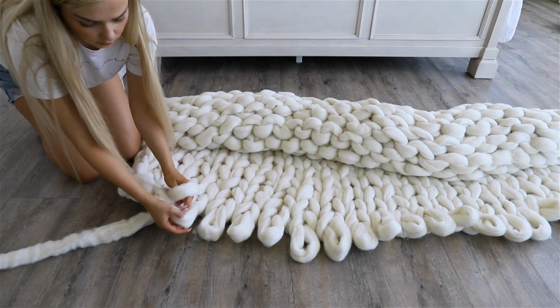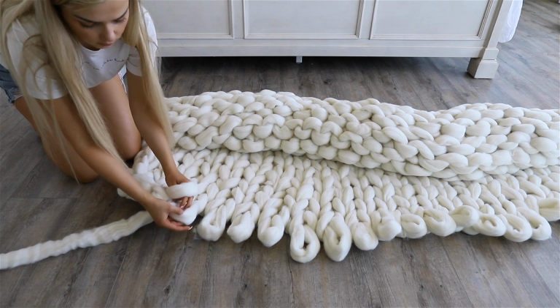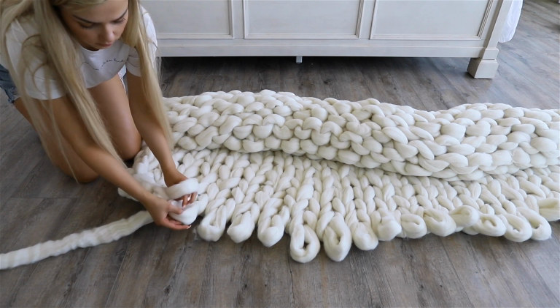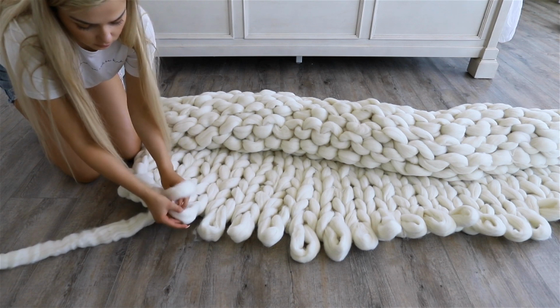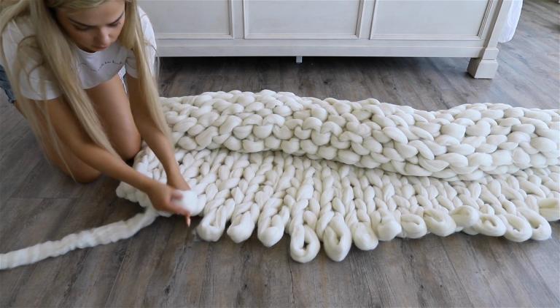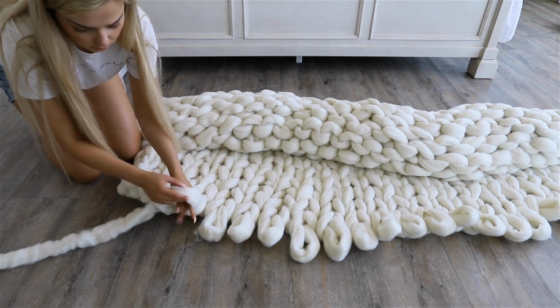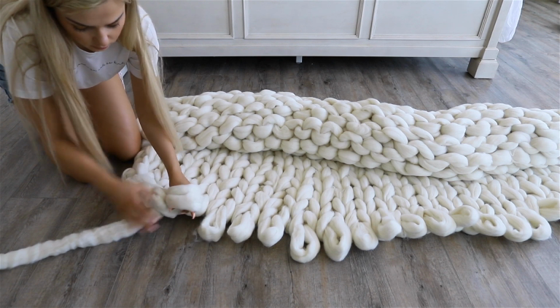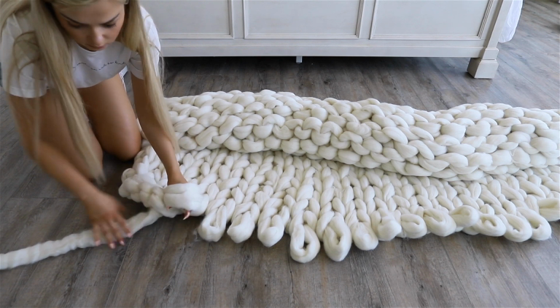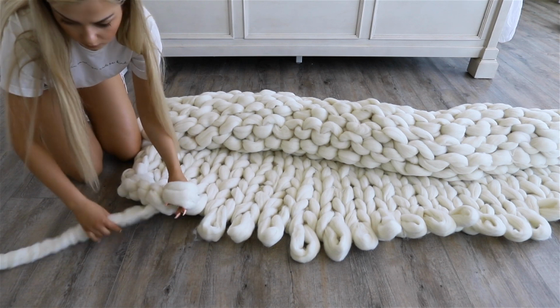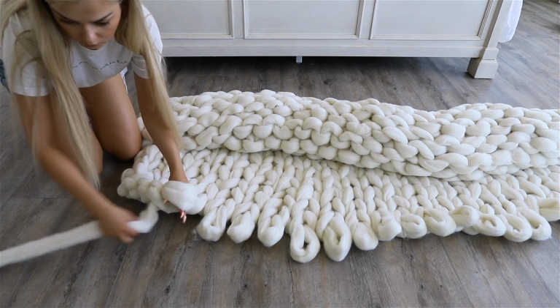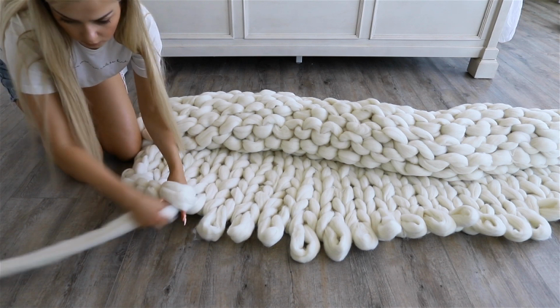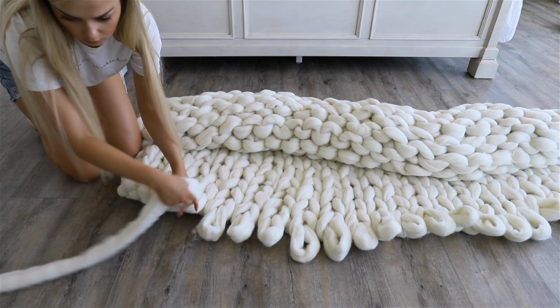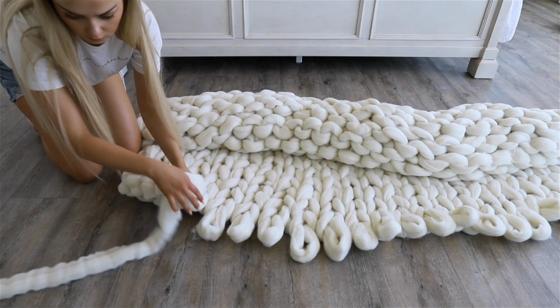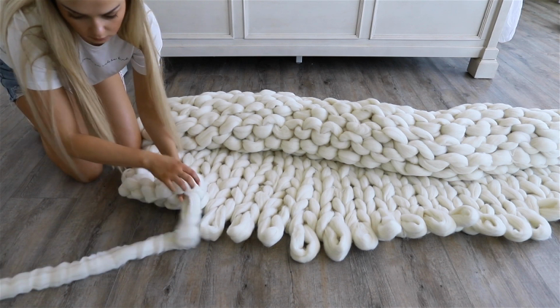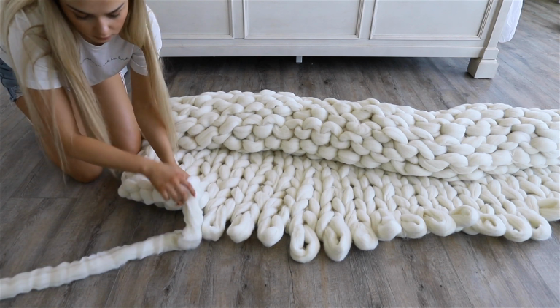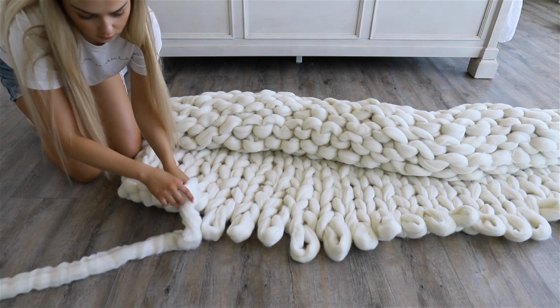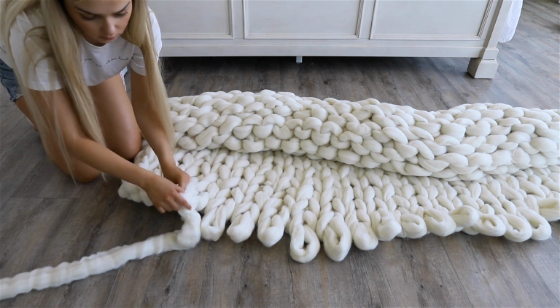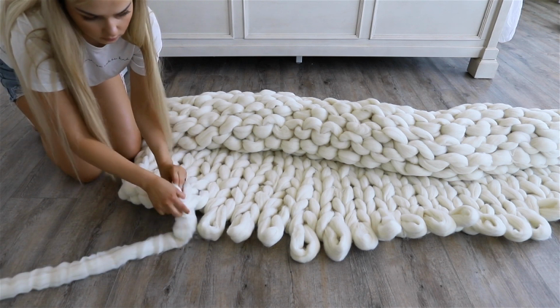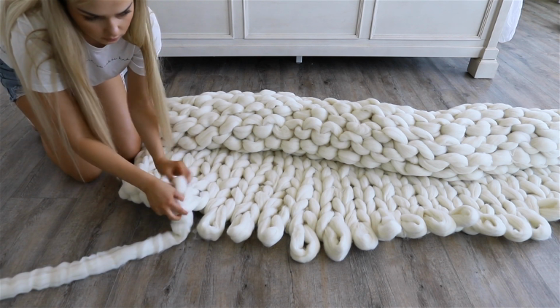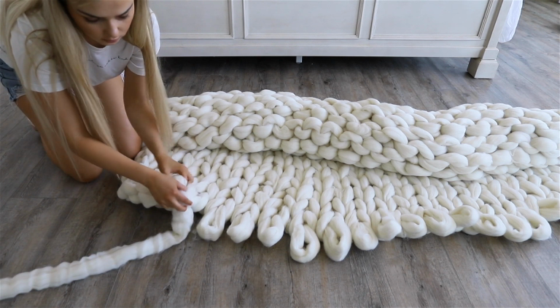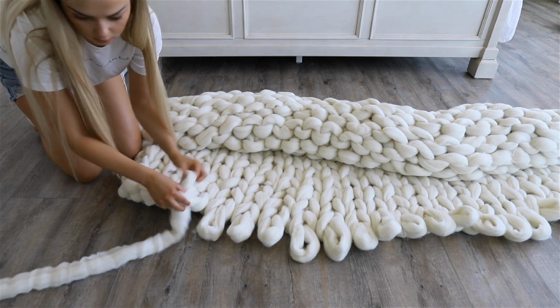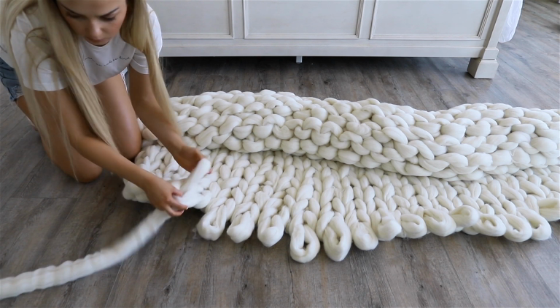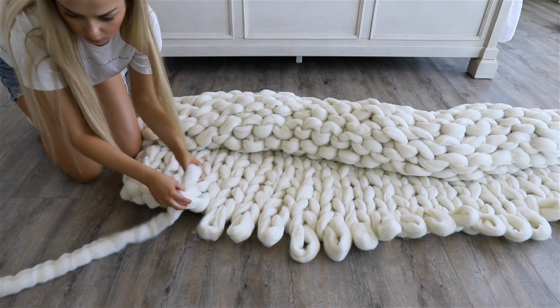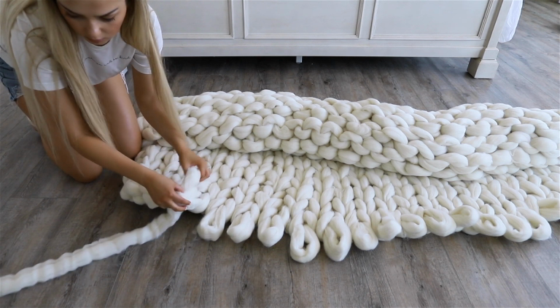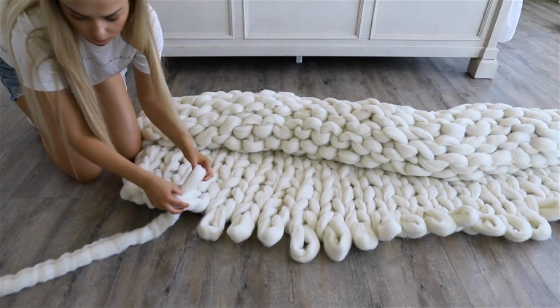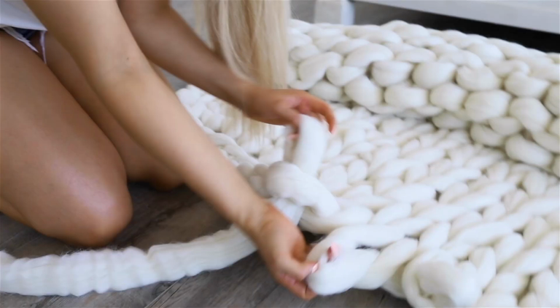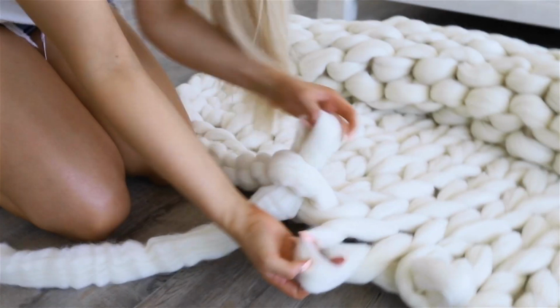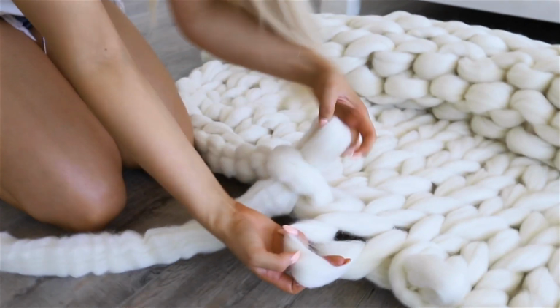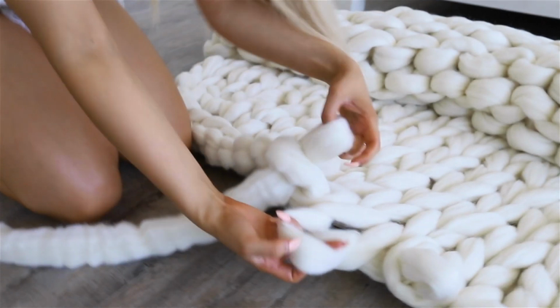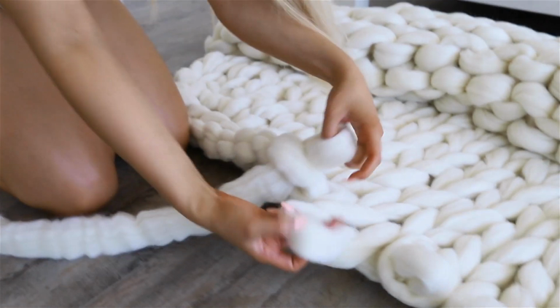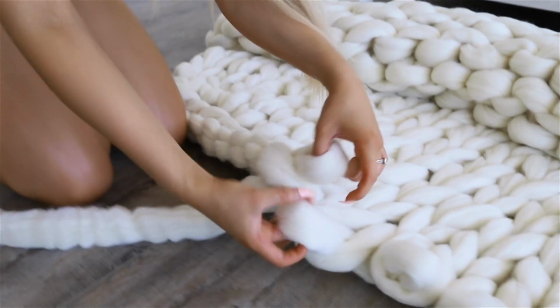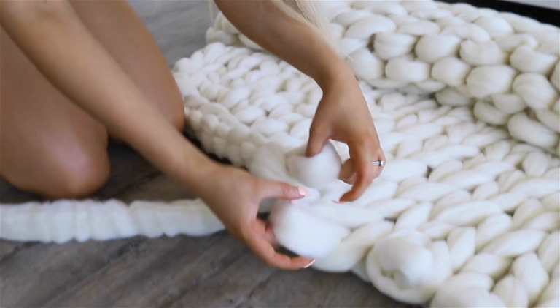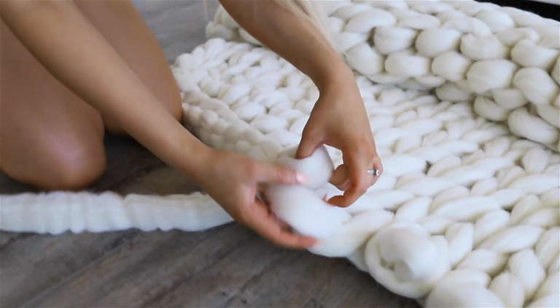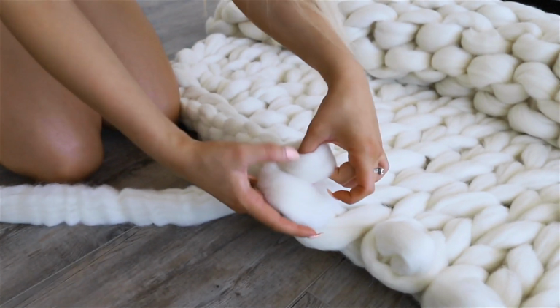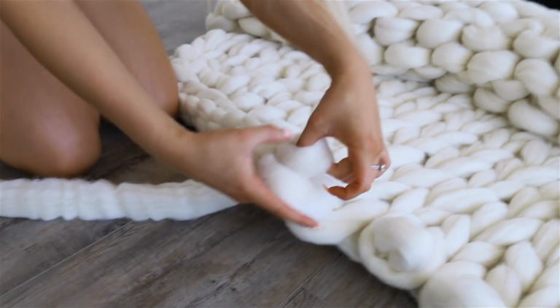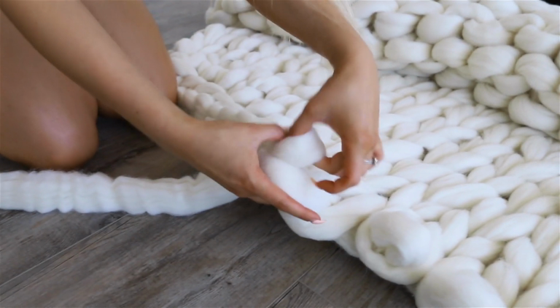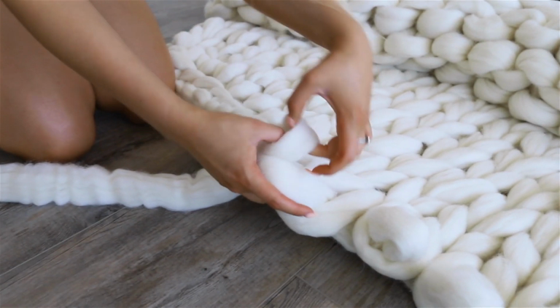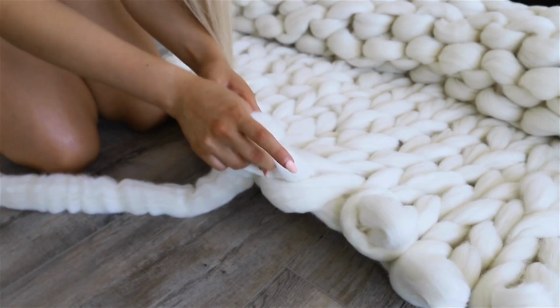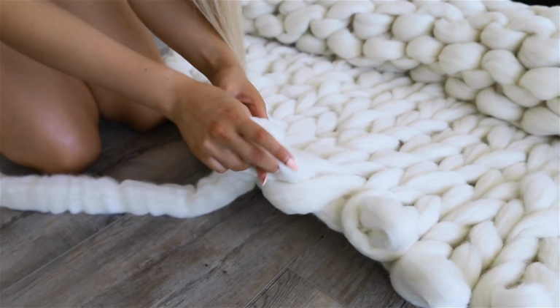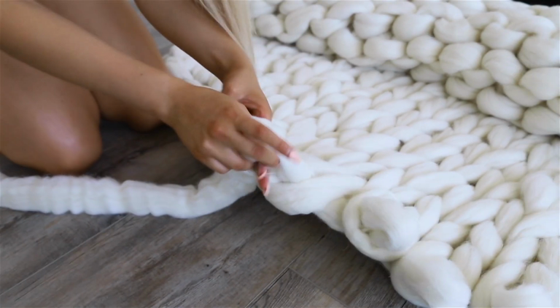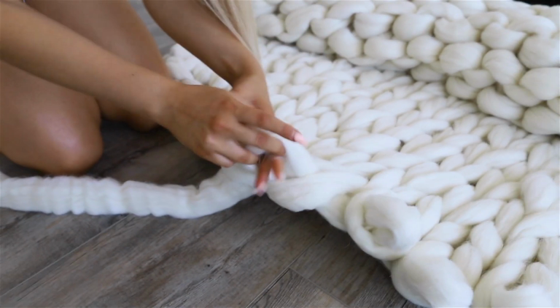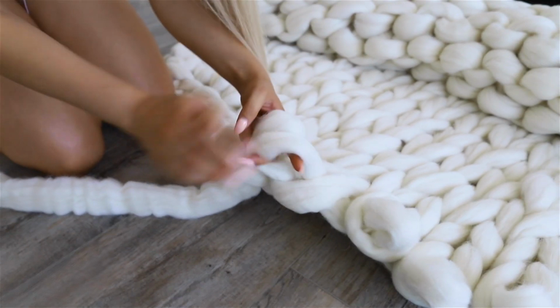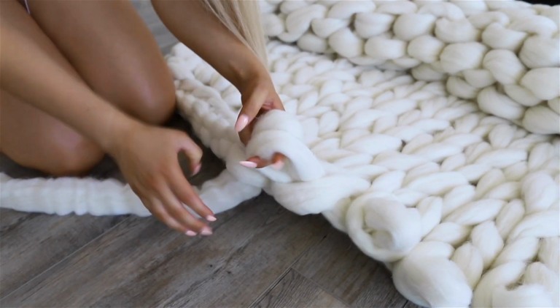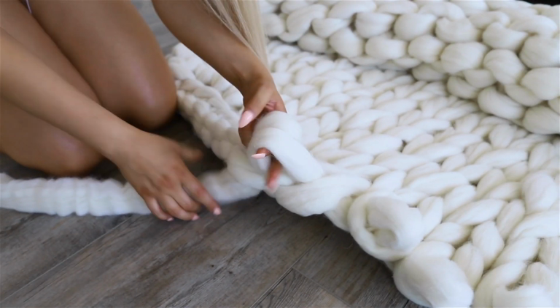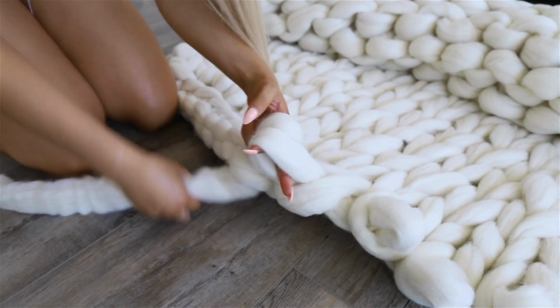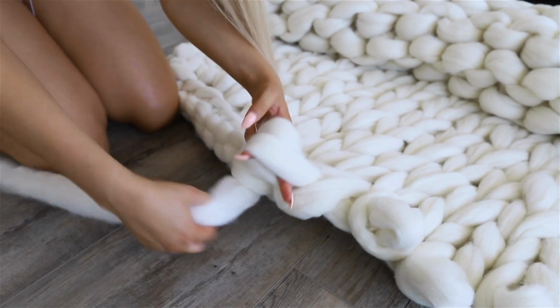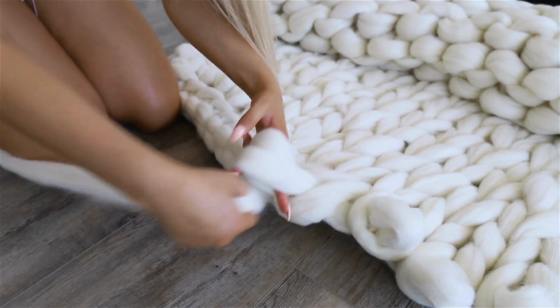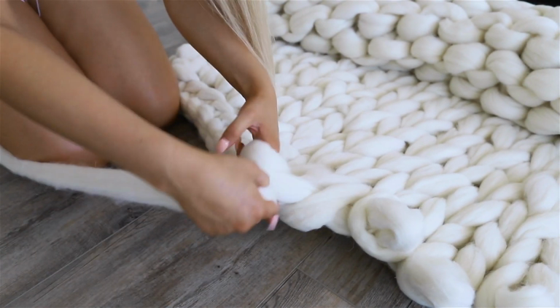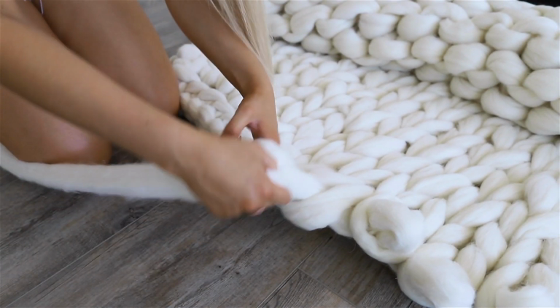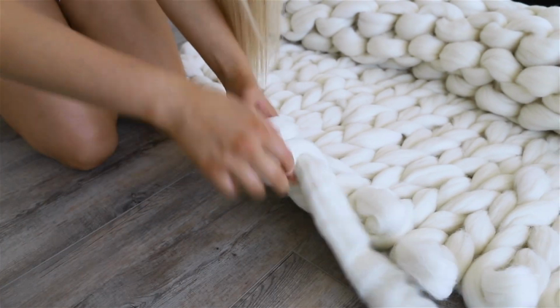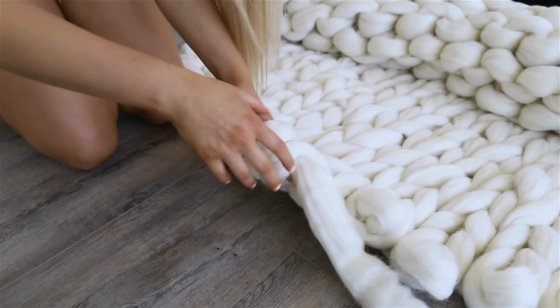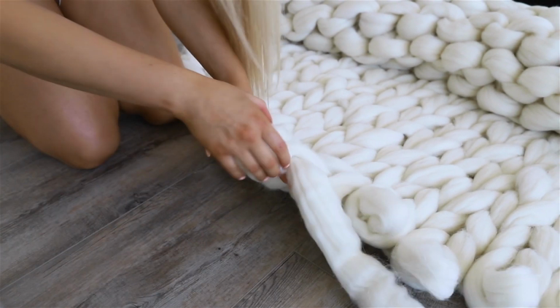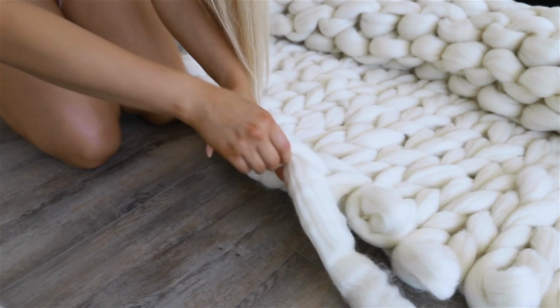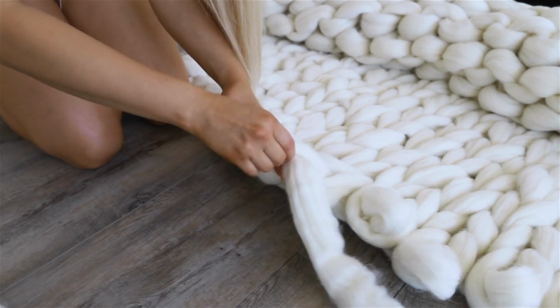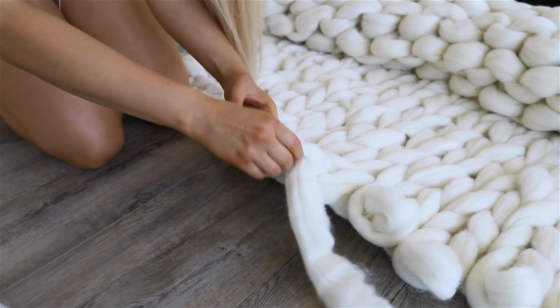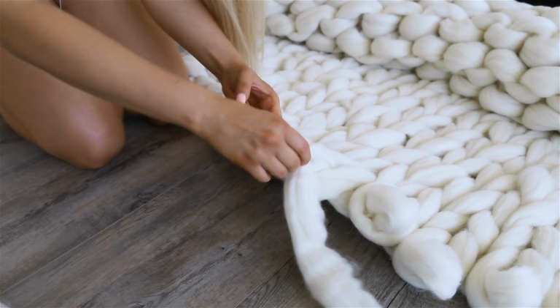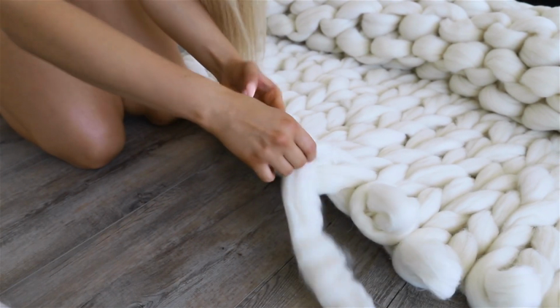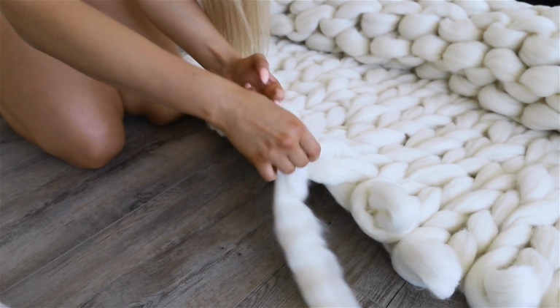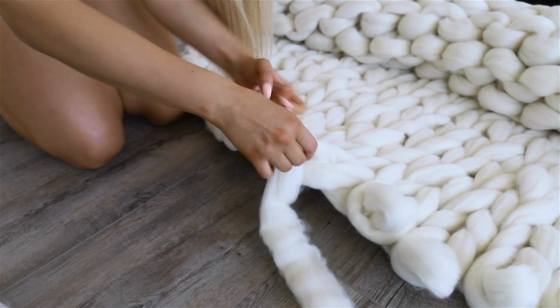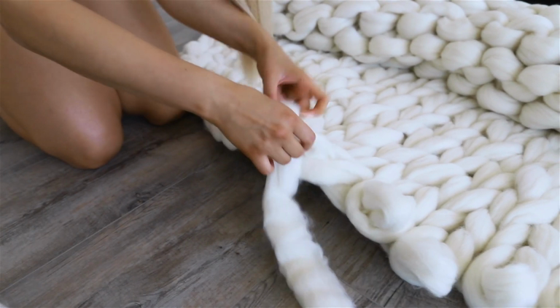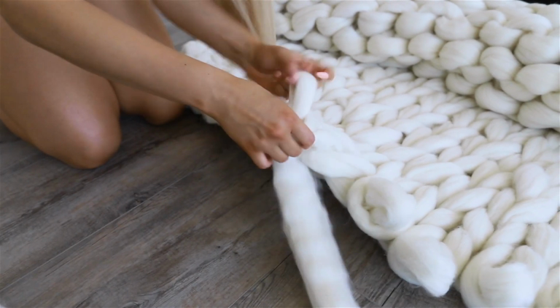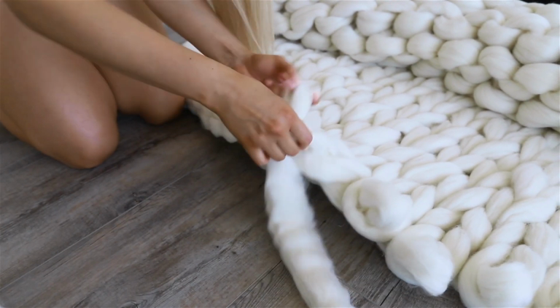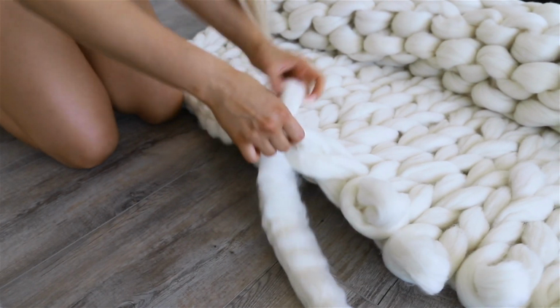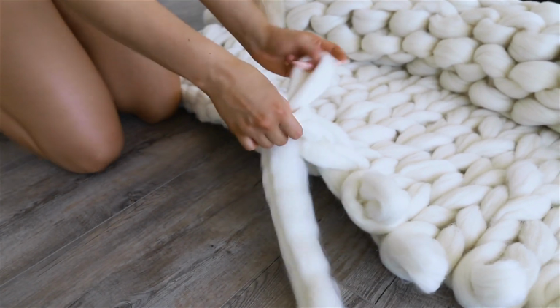If you find that you don't have enough wool to close this, you will have to unravel a whole section. In this case I got pretty lucky and I had just enough.